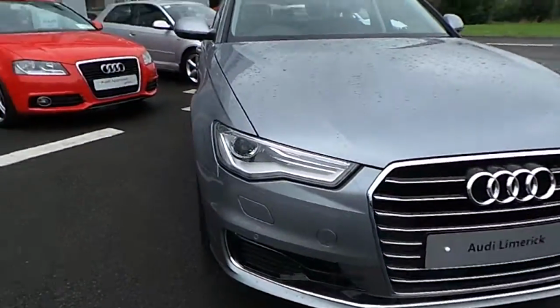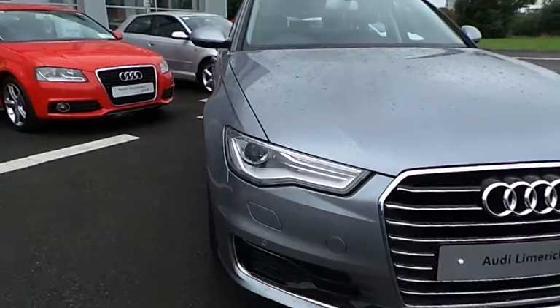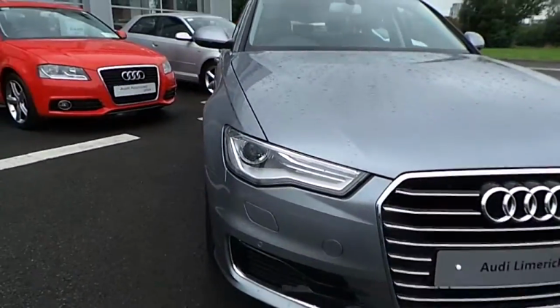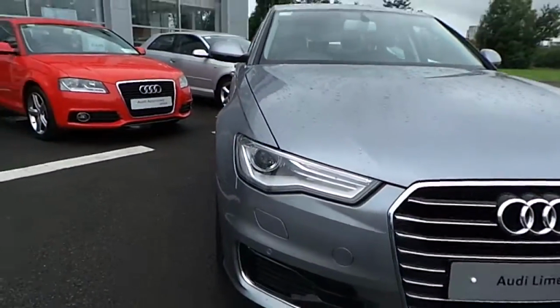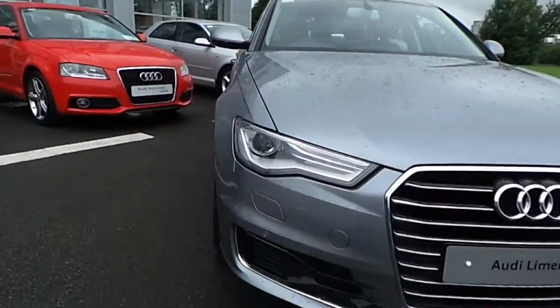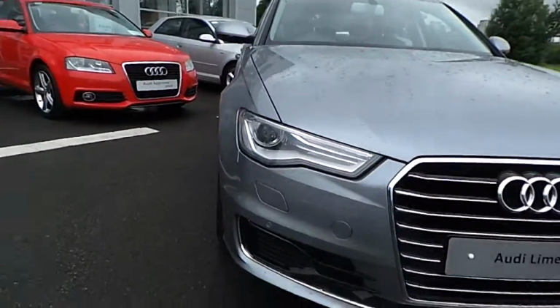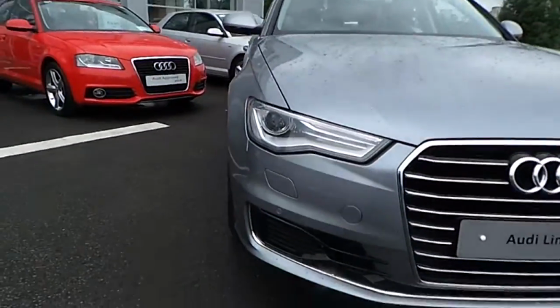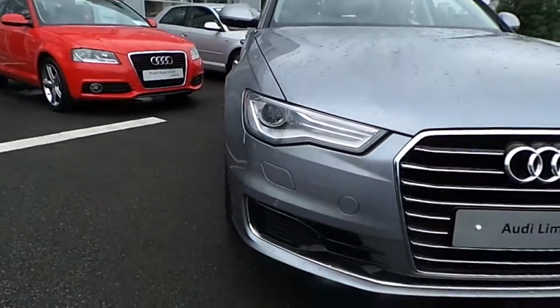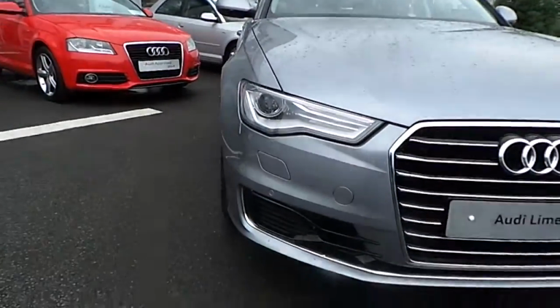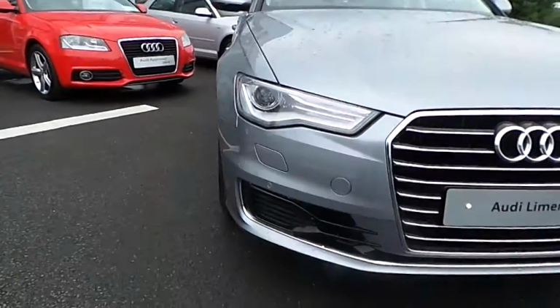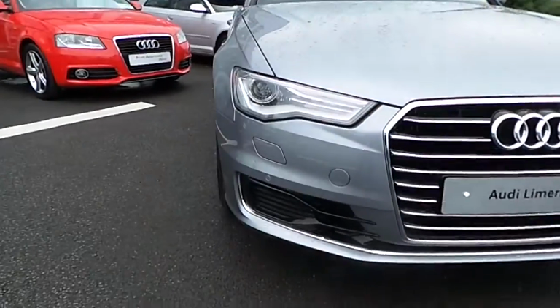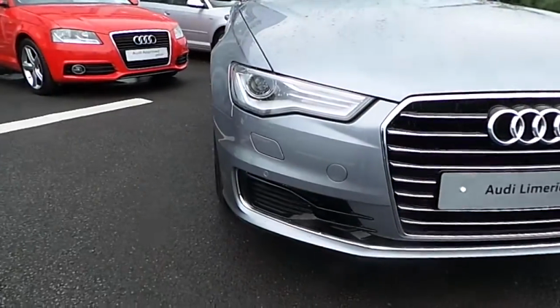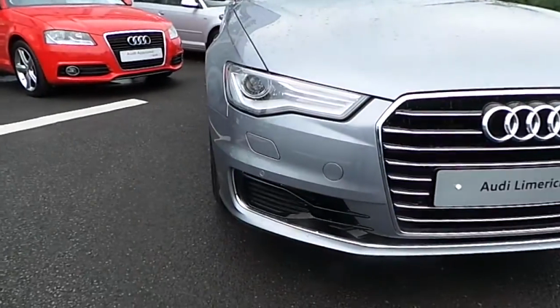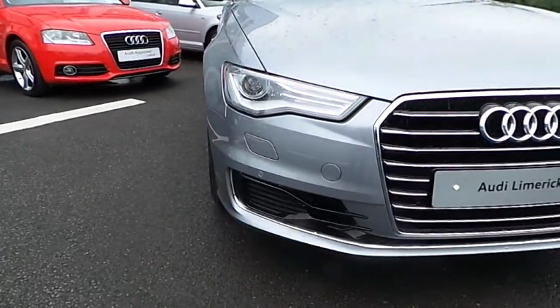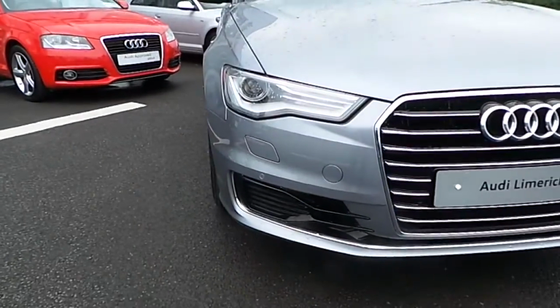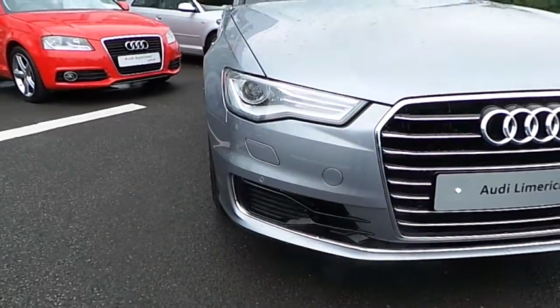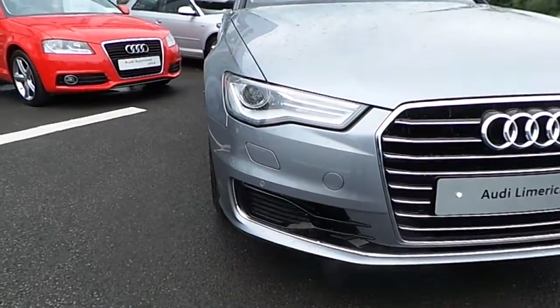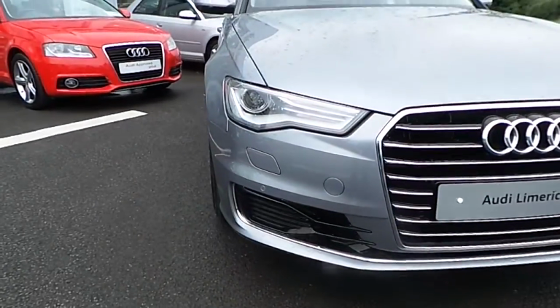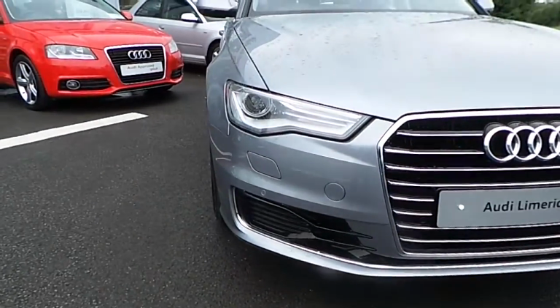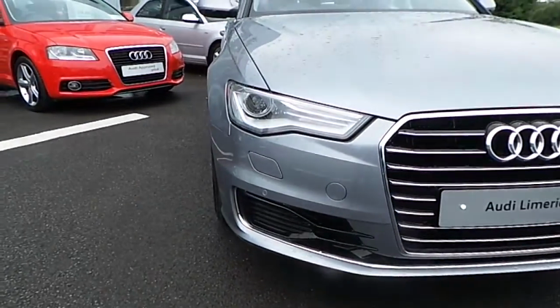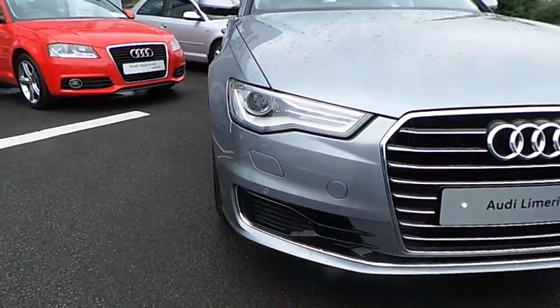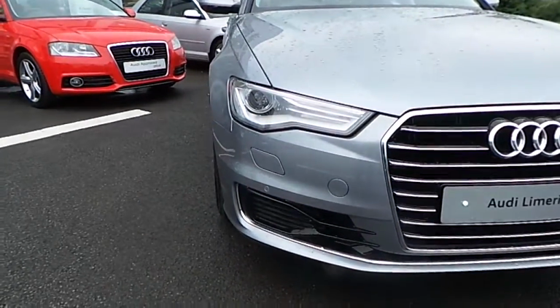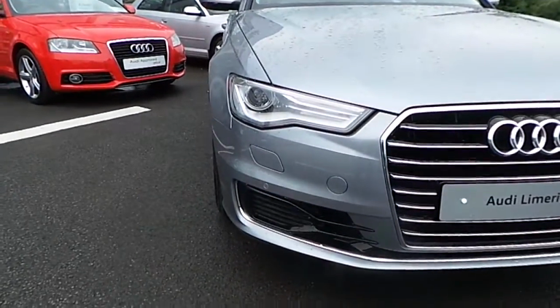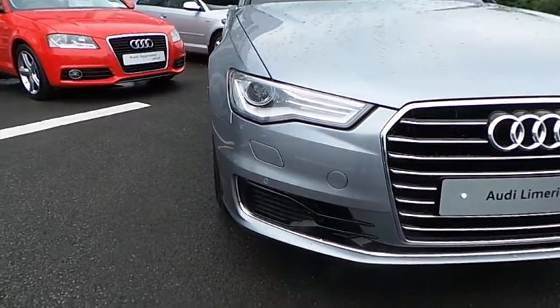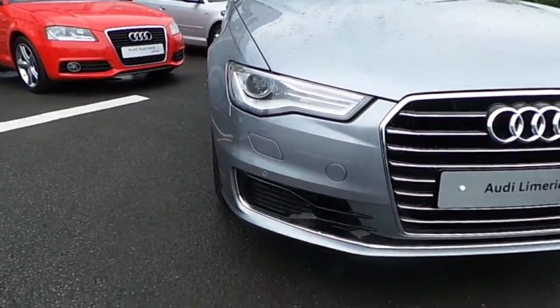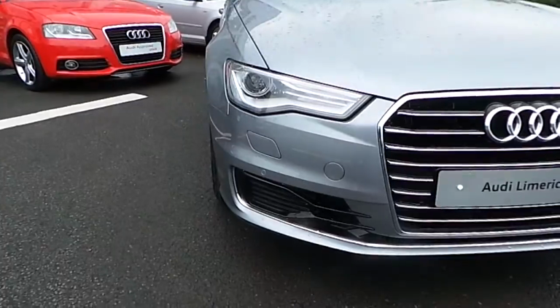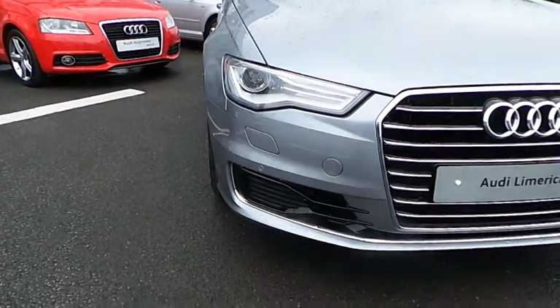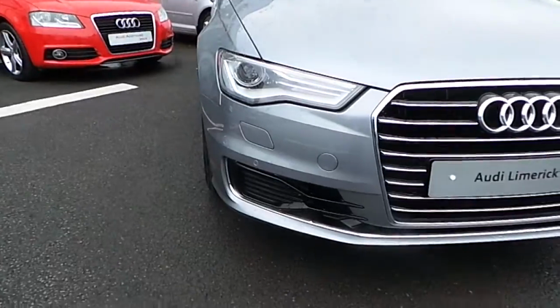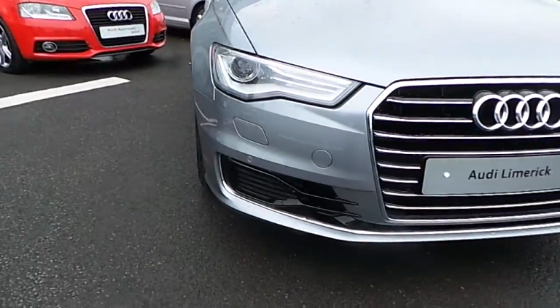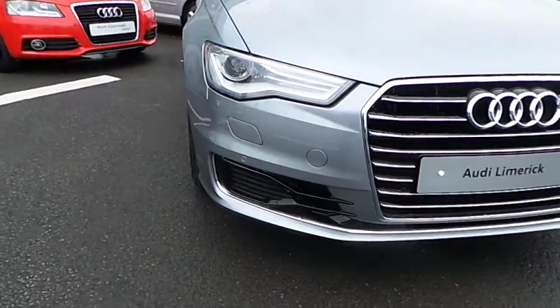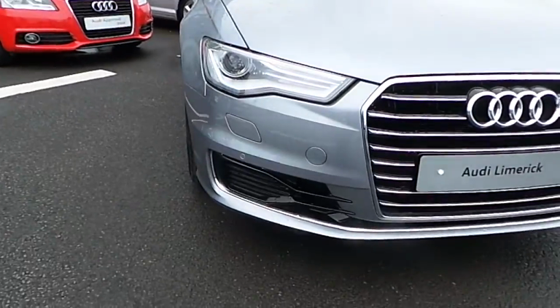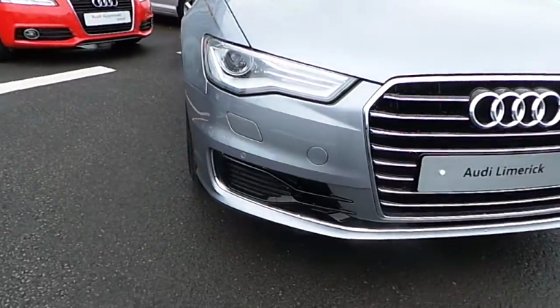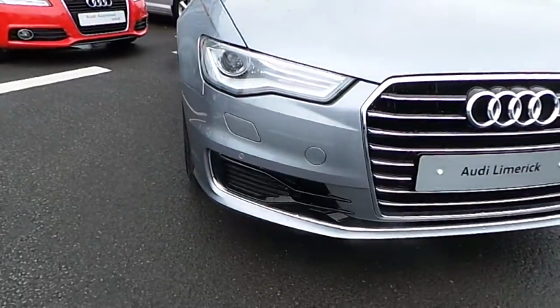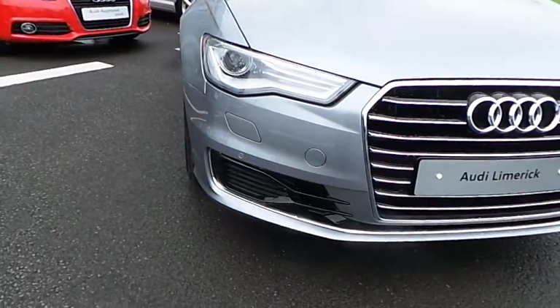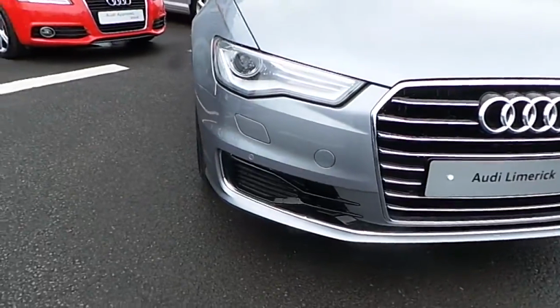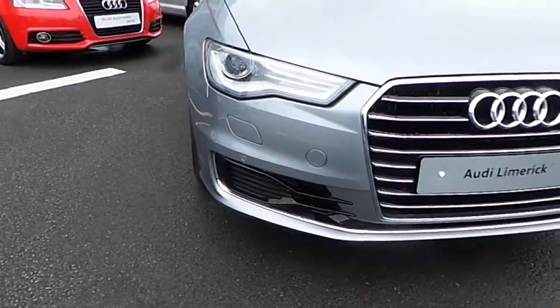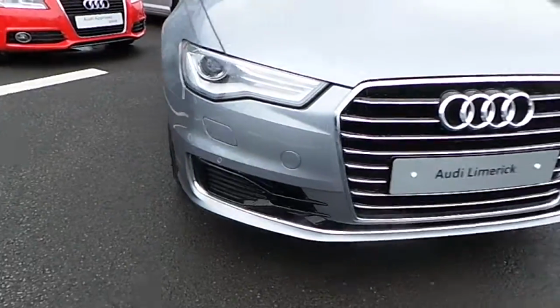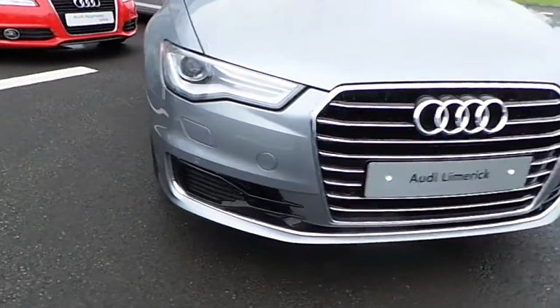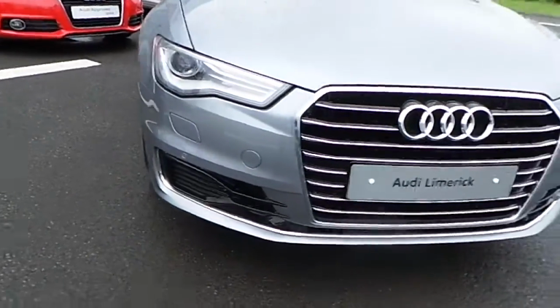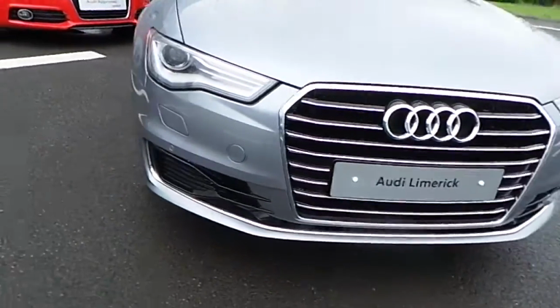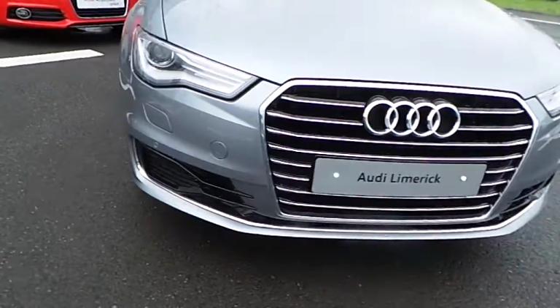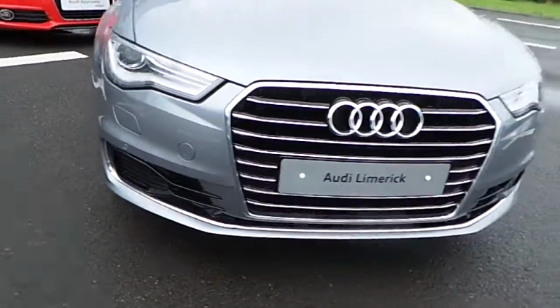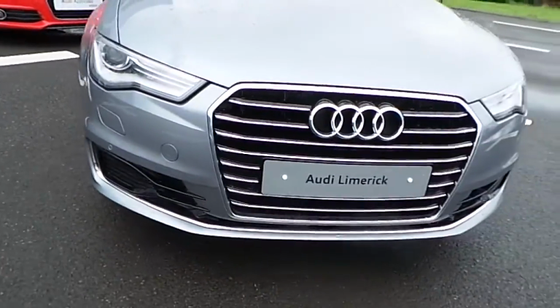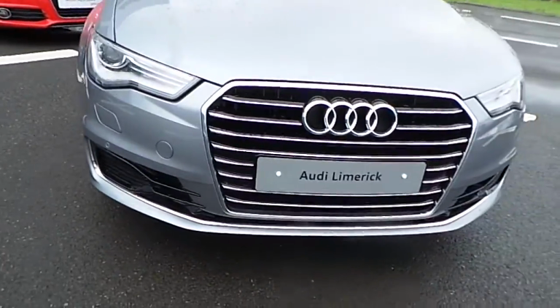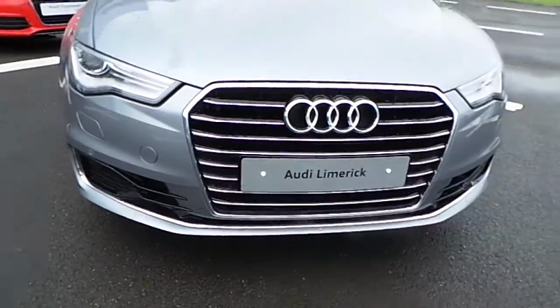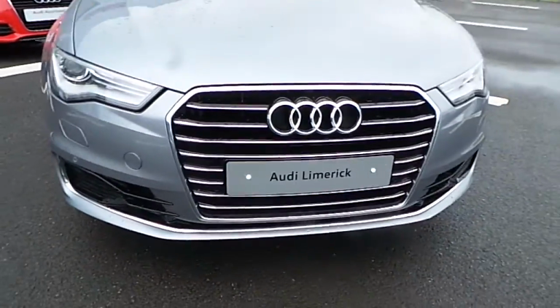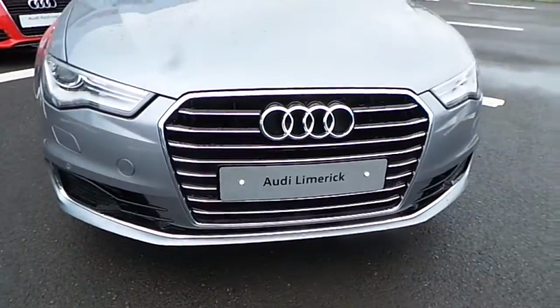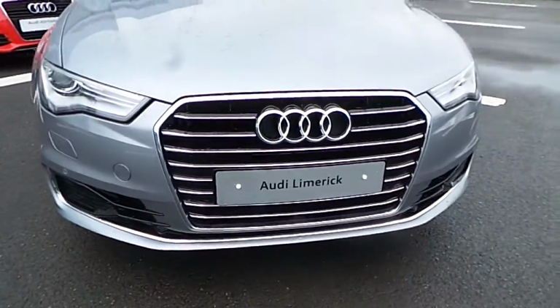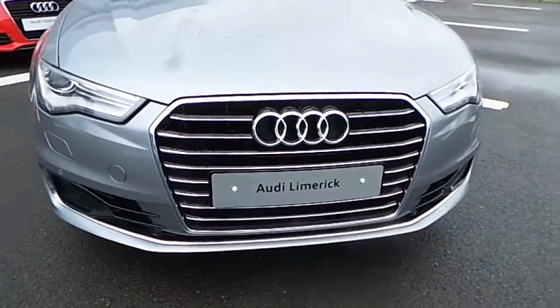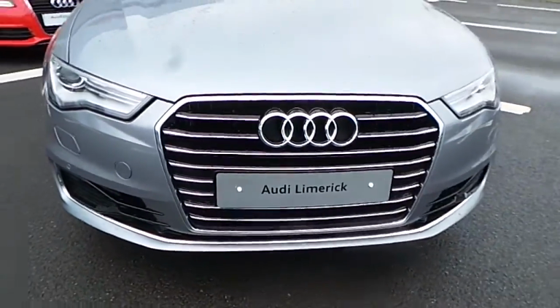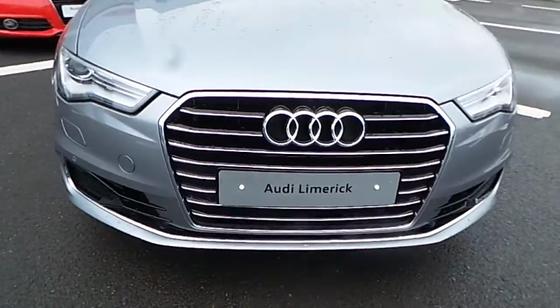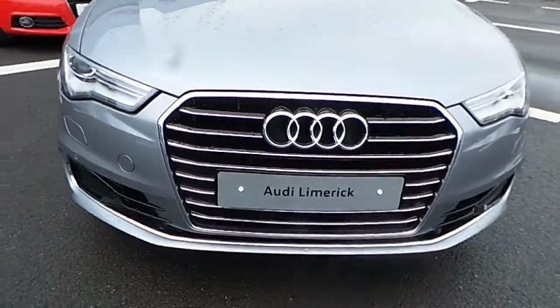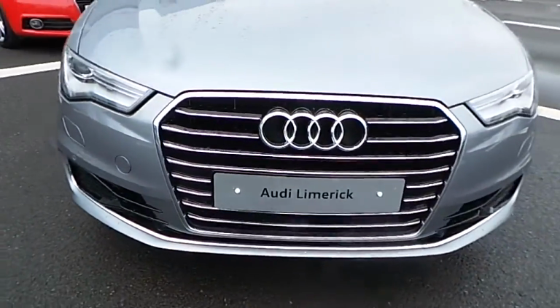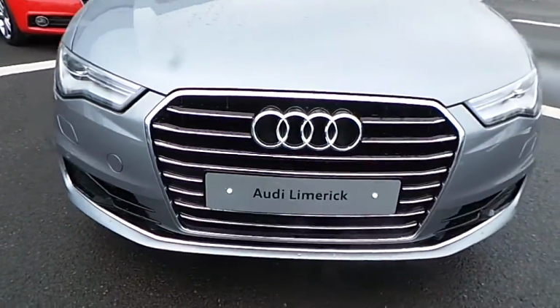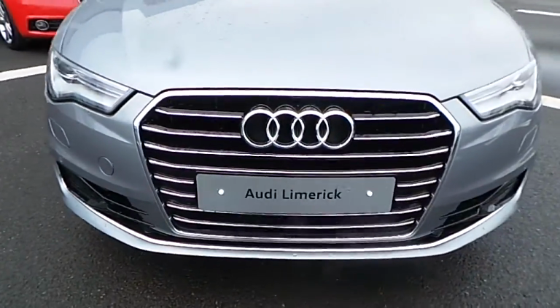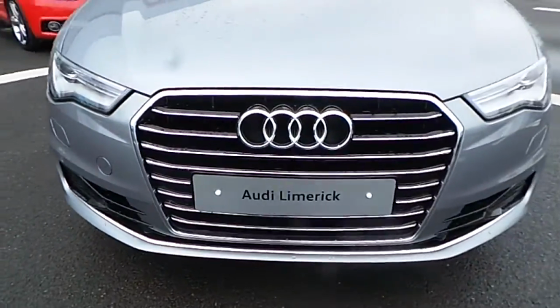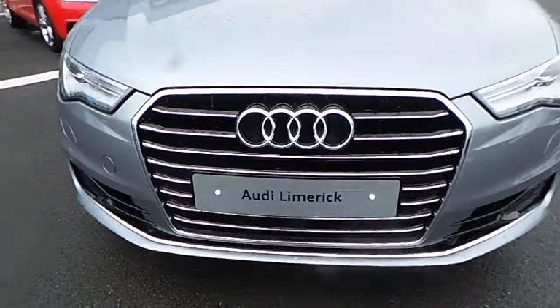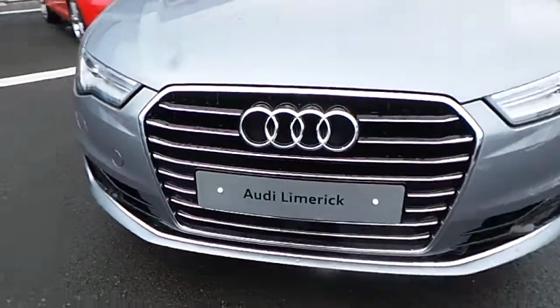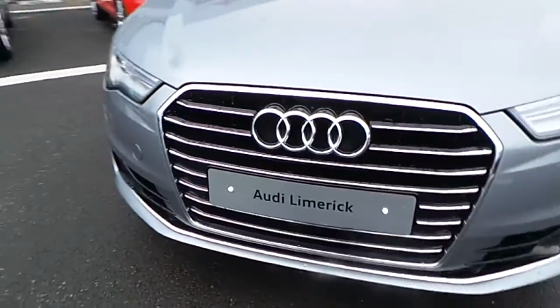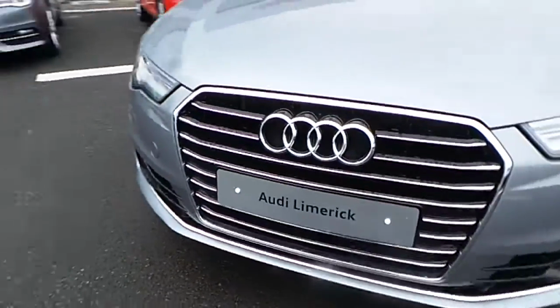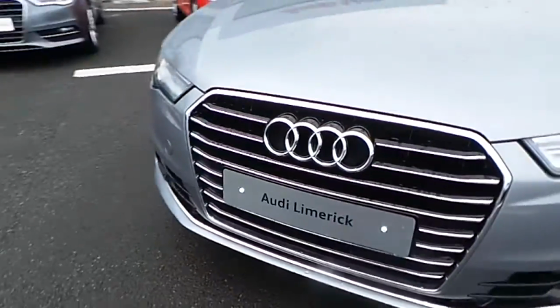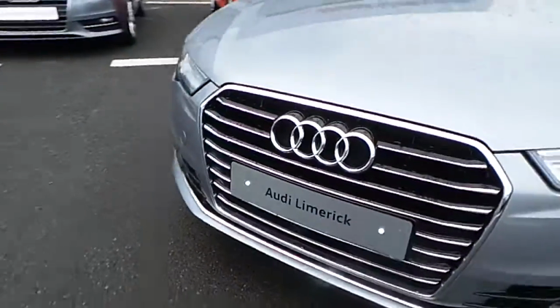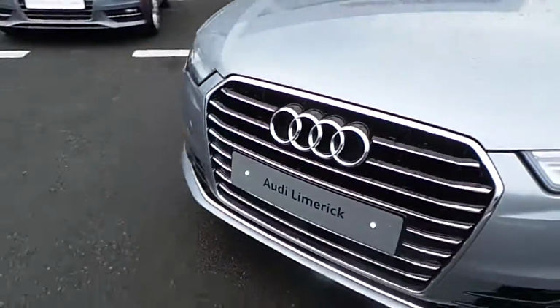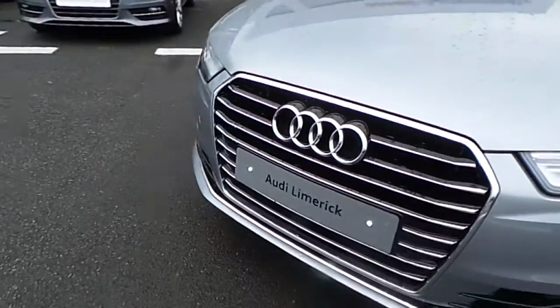It has Xenon headlights as well as LED daytime running bulbs. Audi's signature single frame grille, finished in chrome.